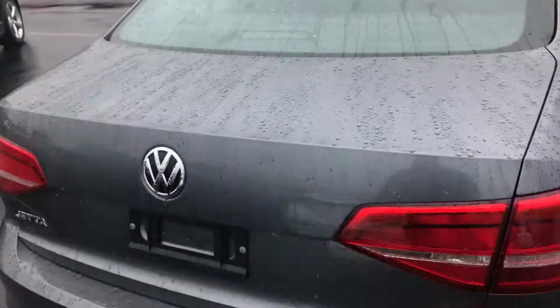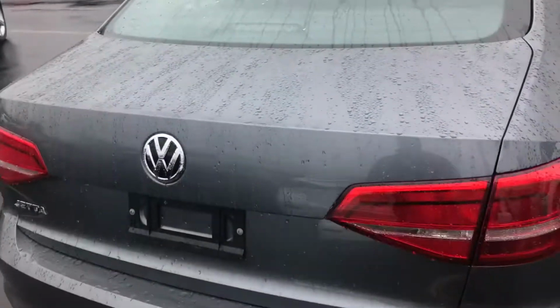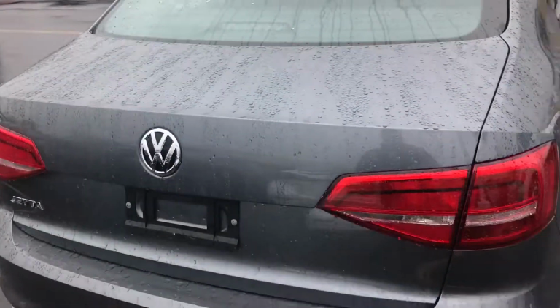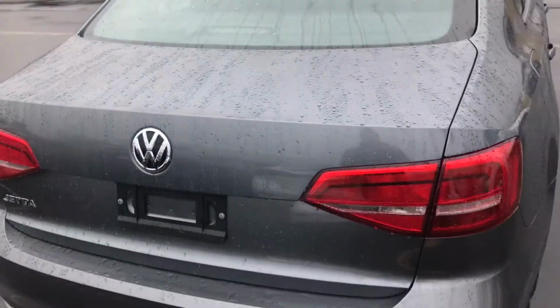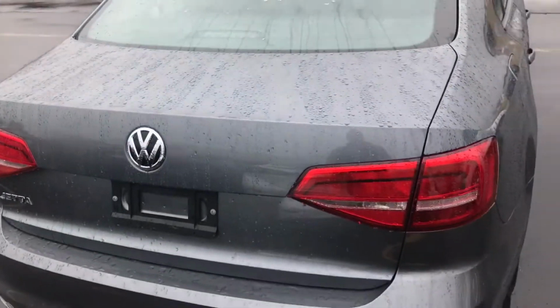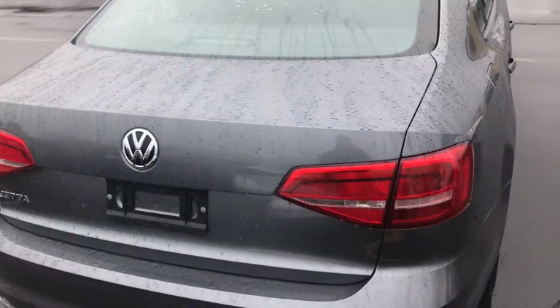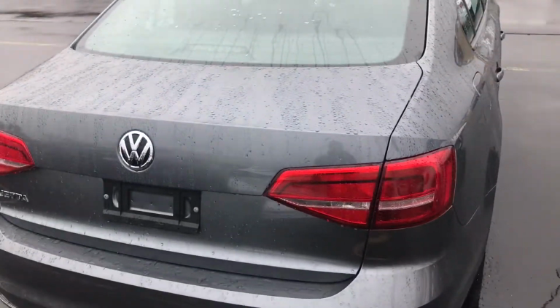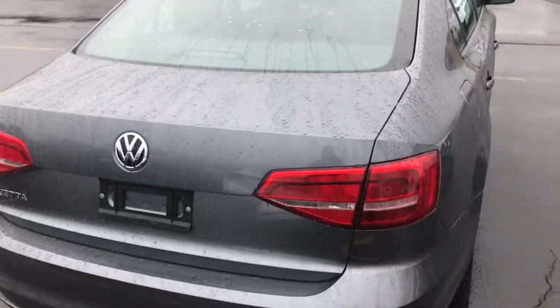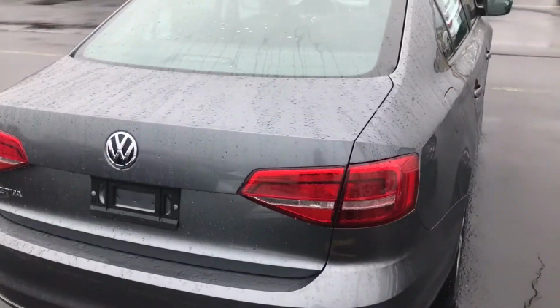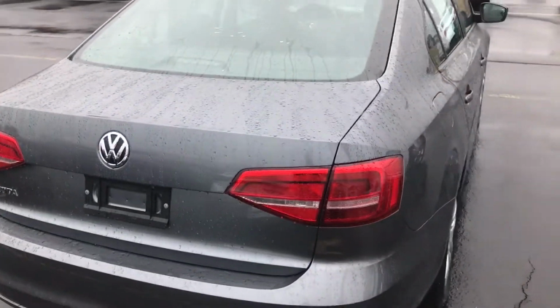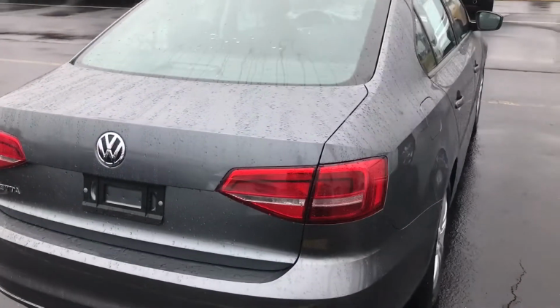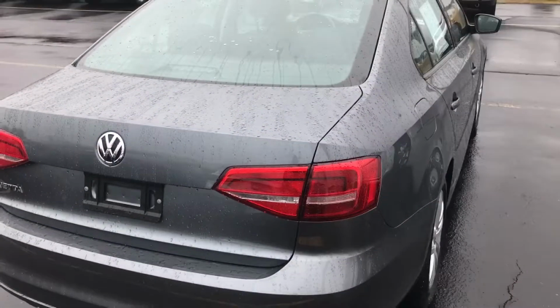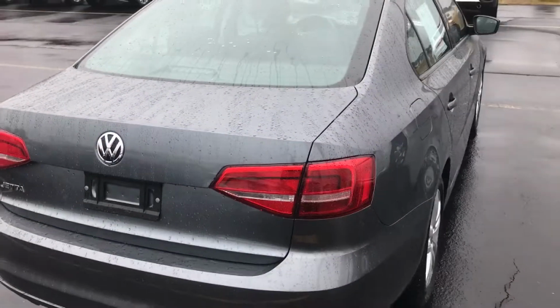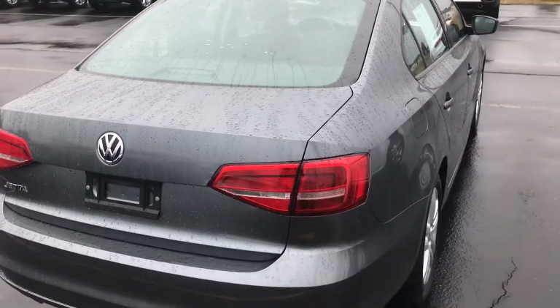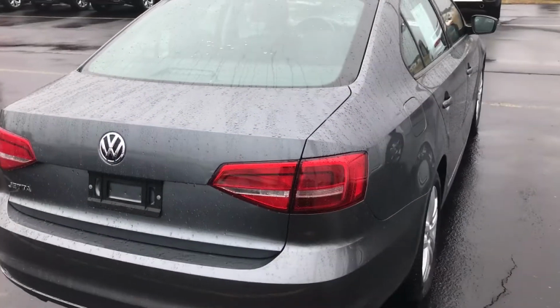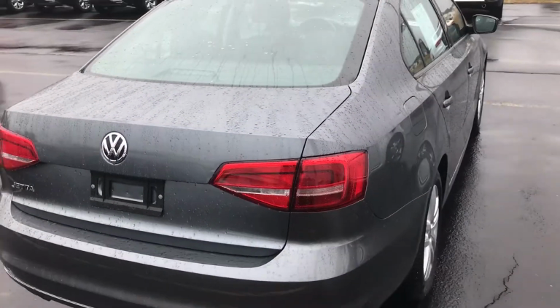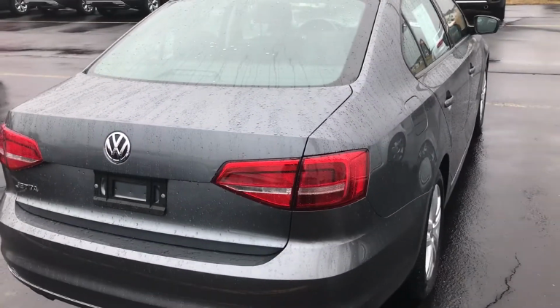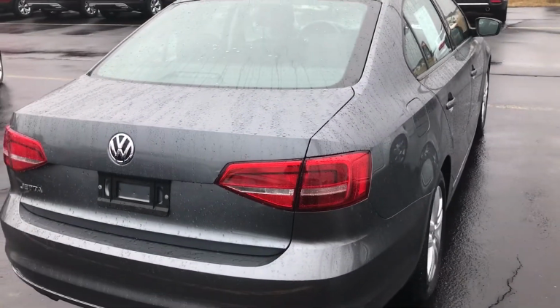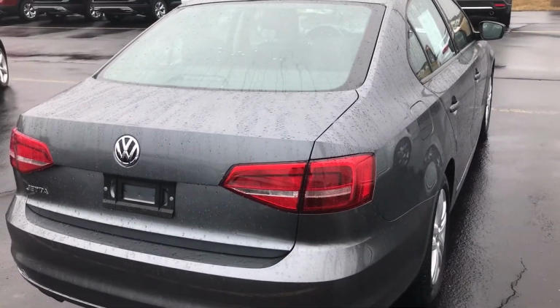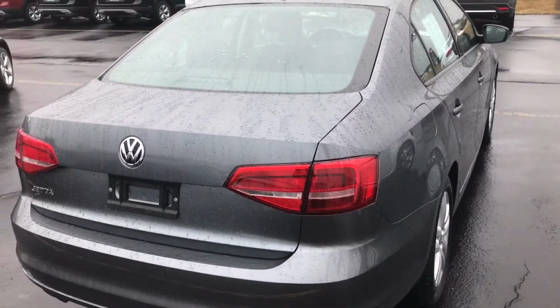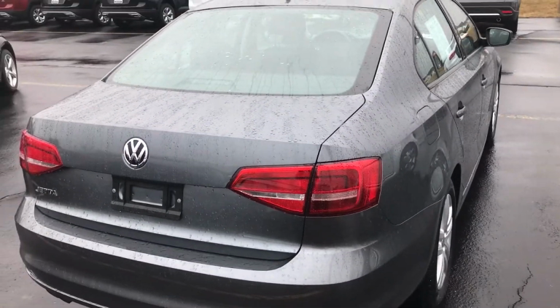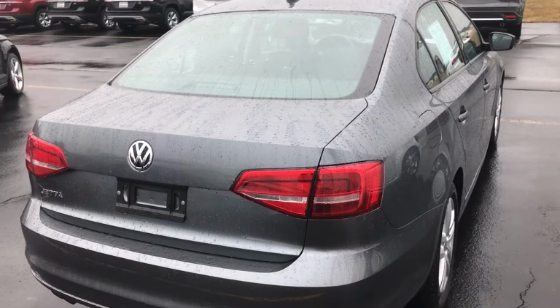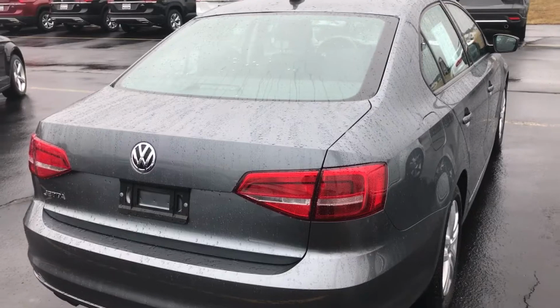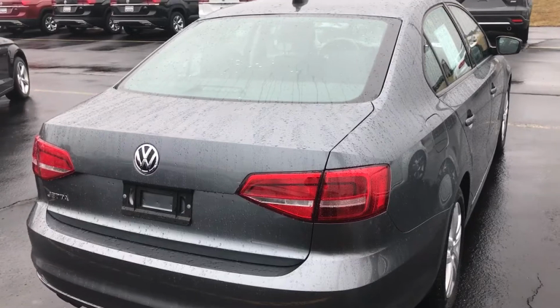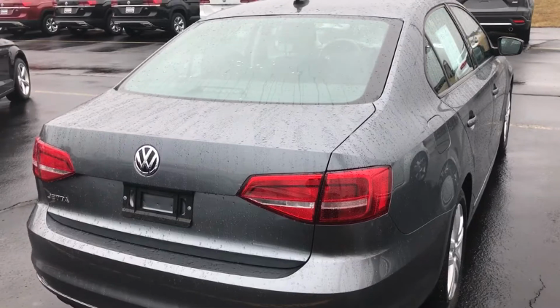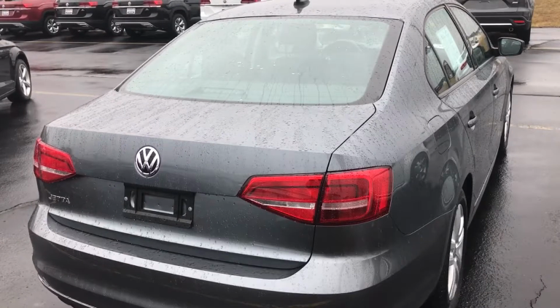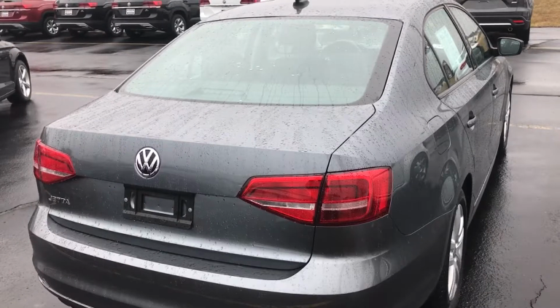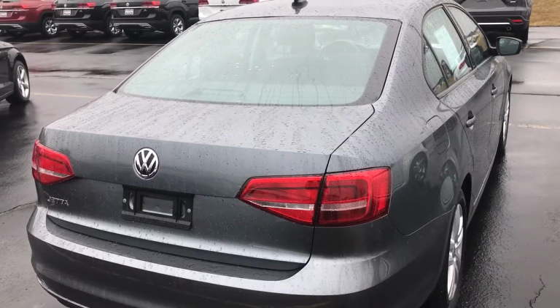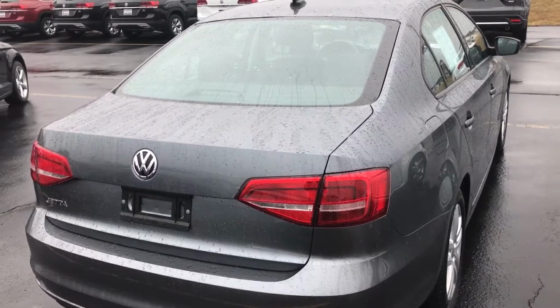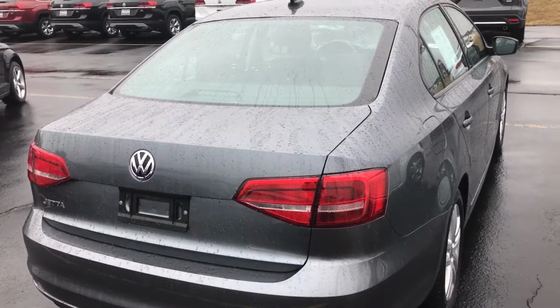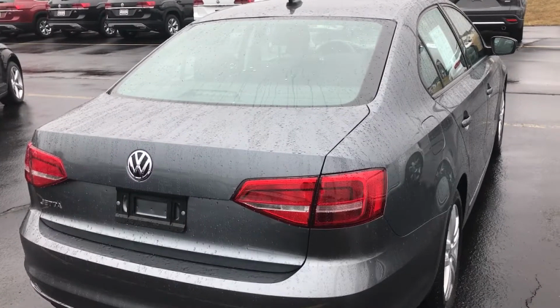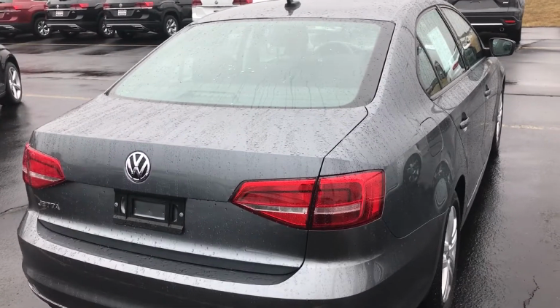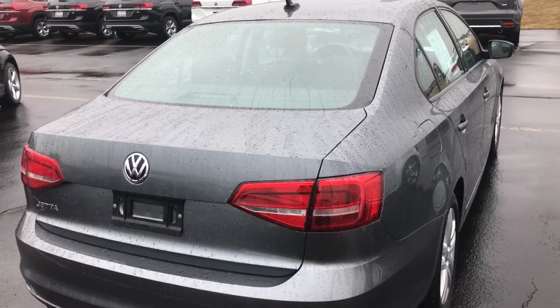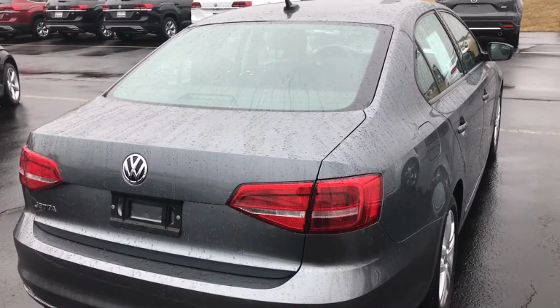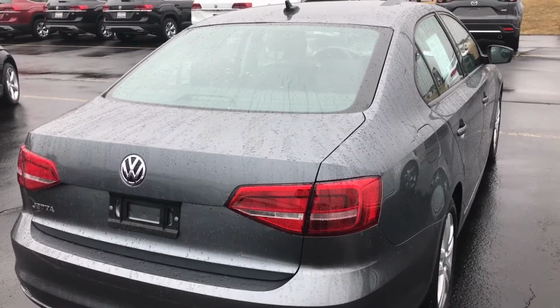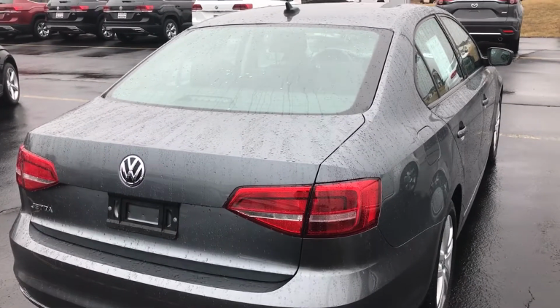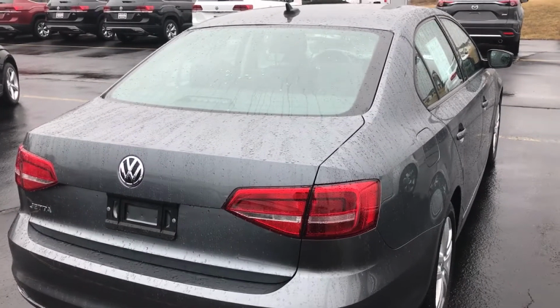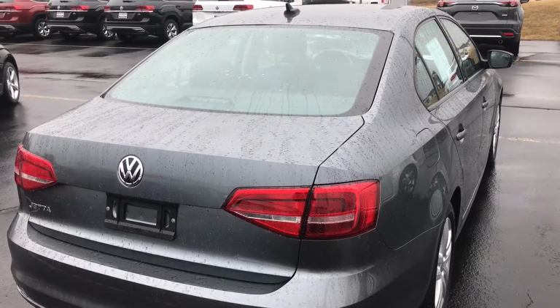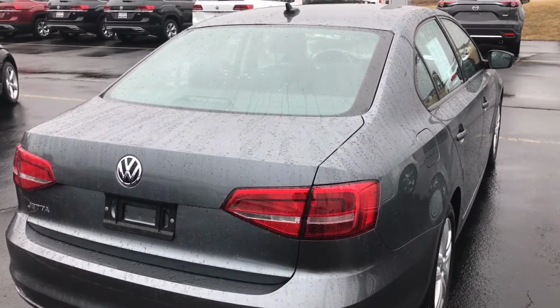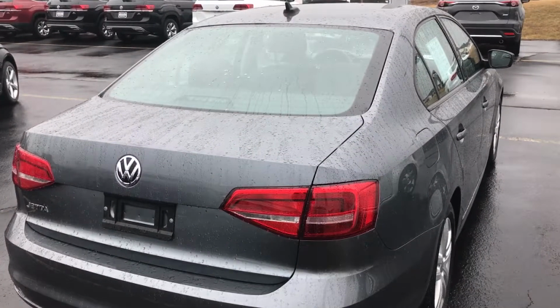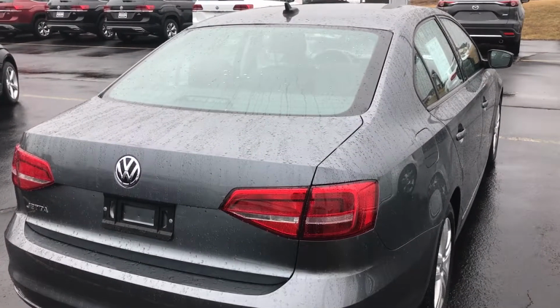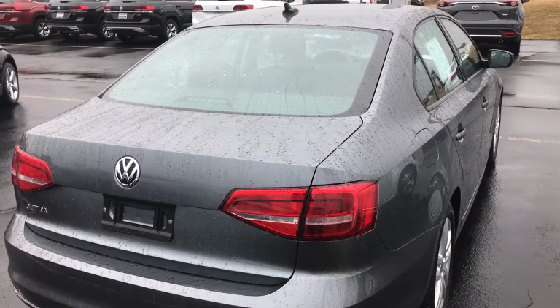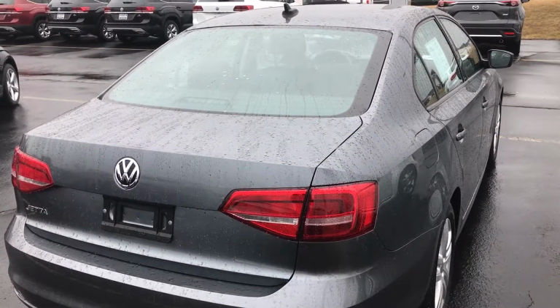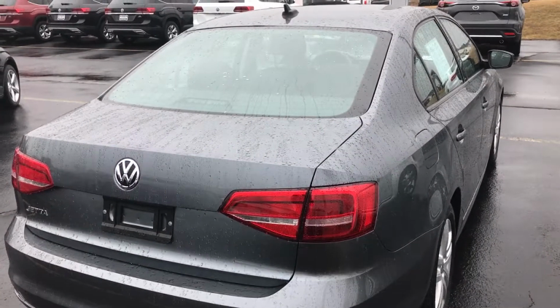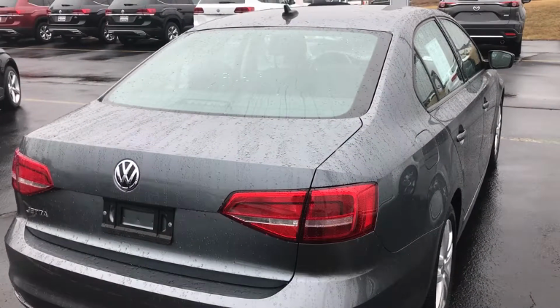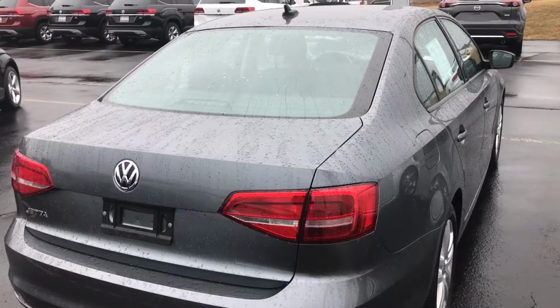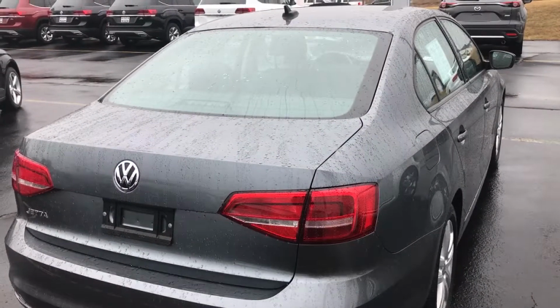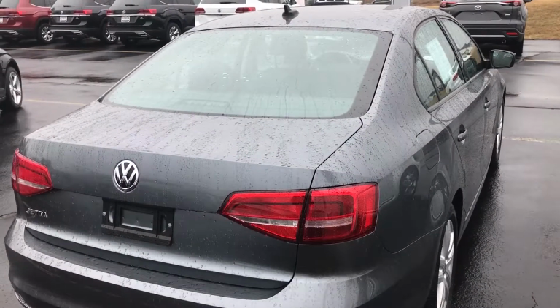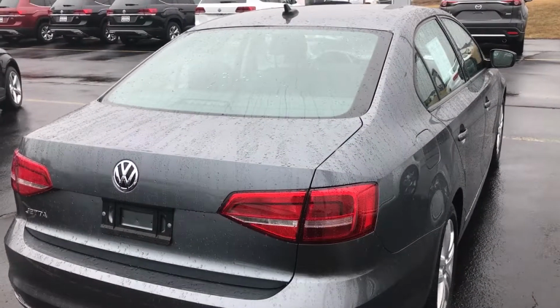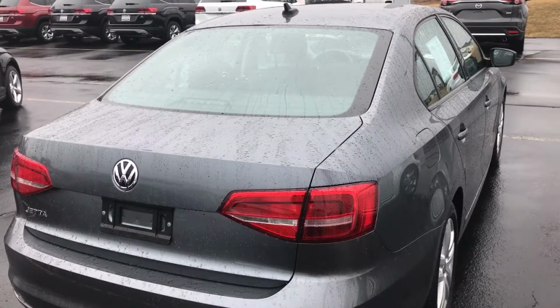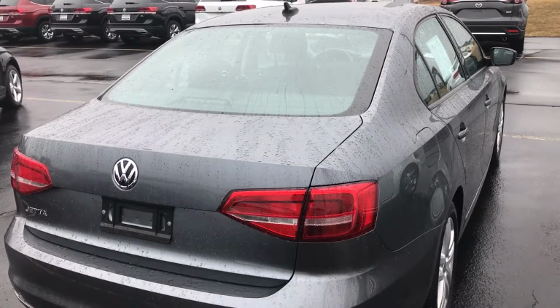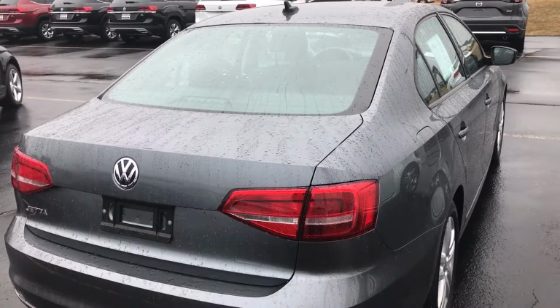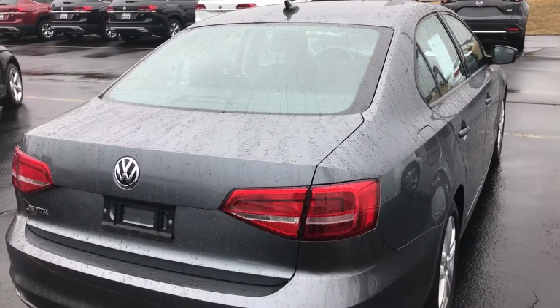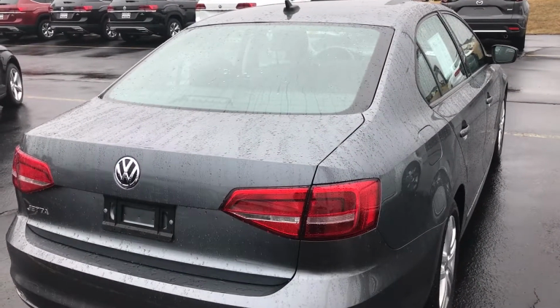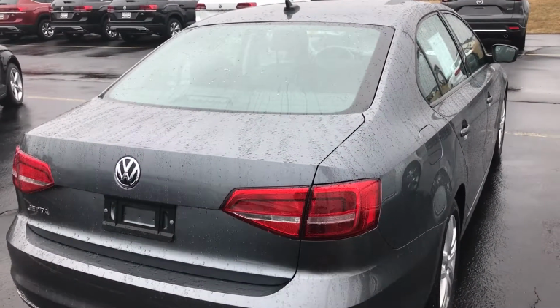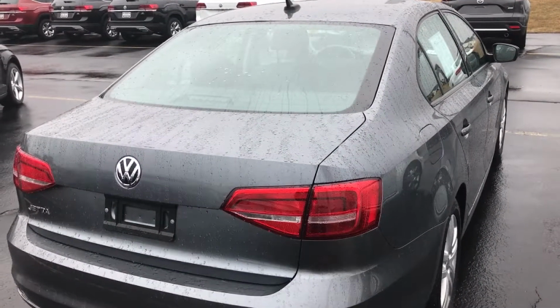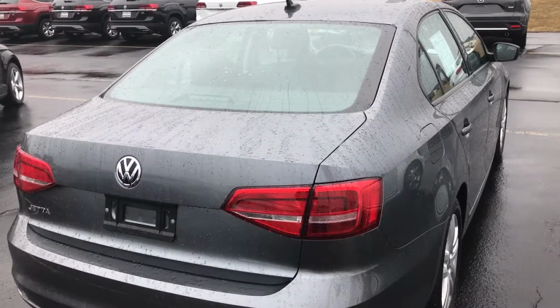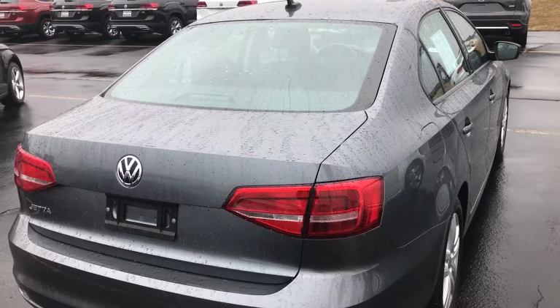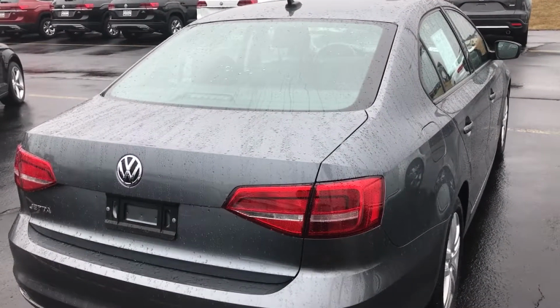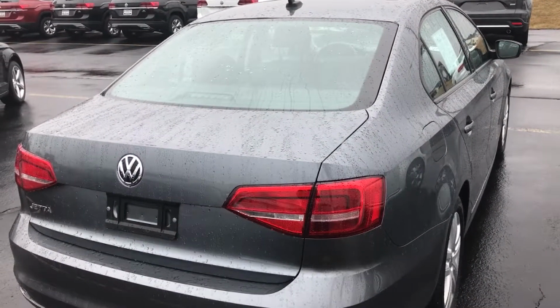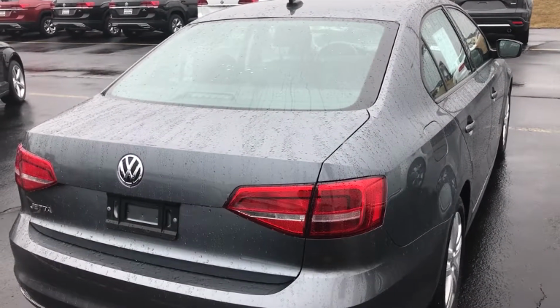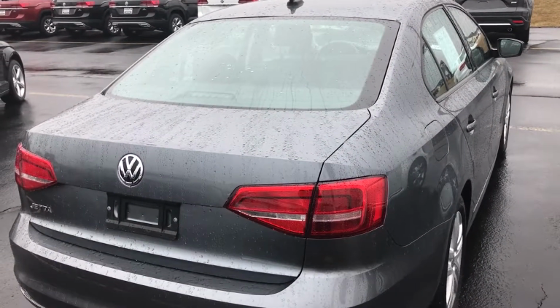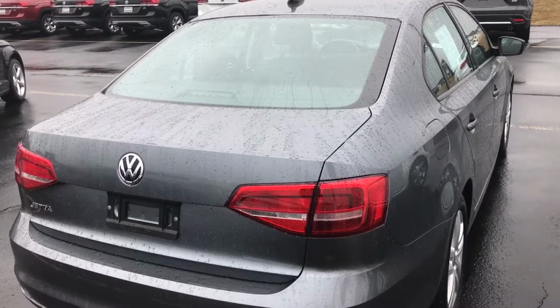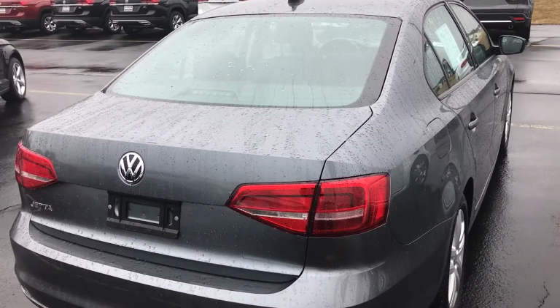Only 29,000 miles on this car. If you have any questions, please give us a call at 262-886-2886. Thanks for watching.